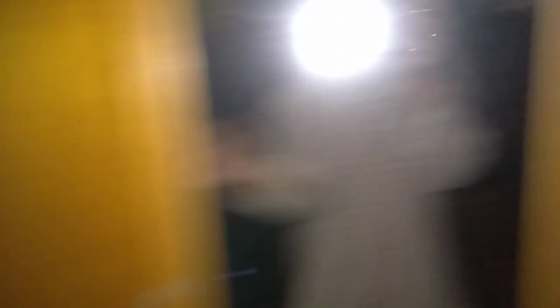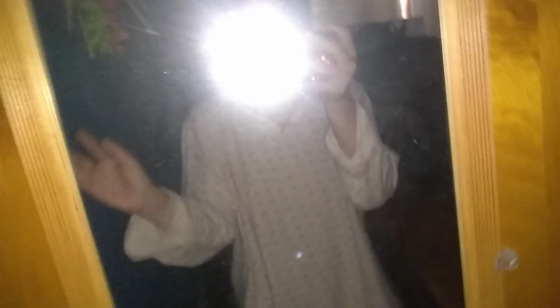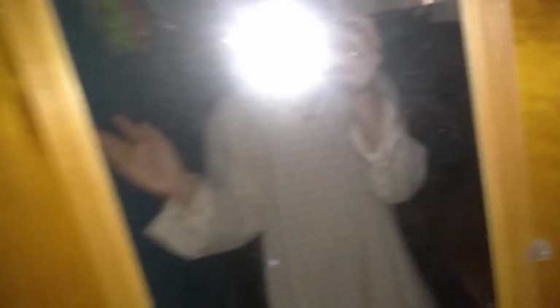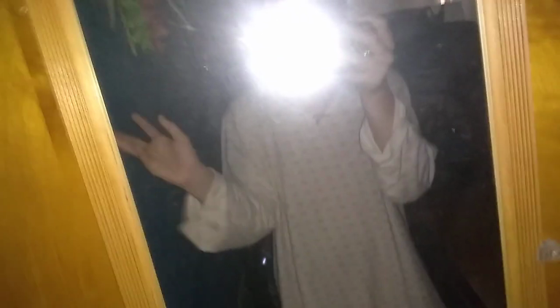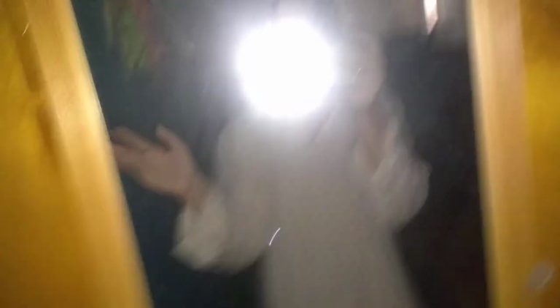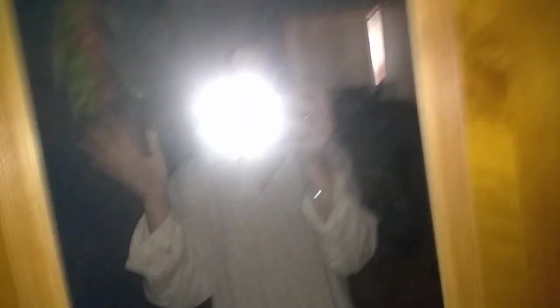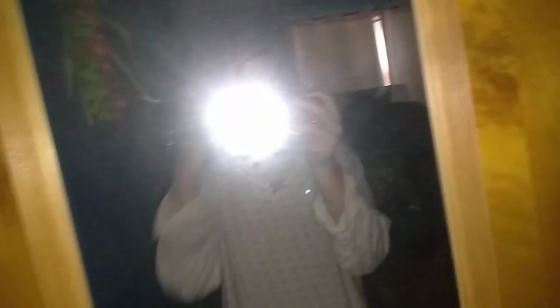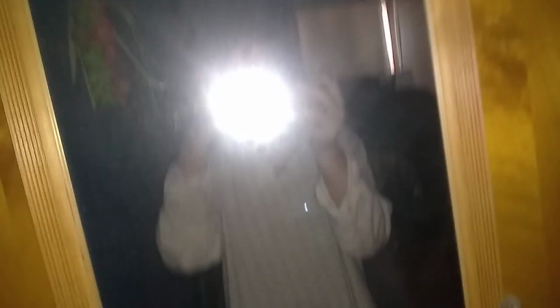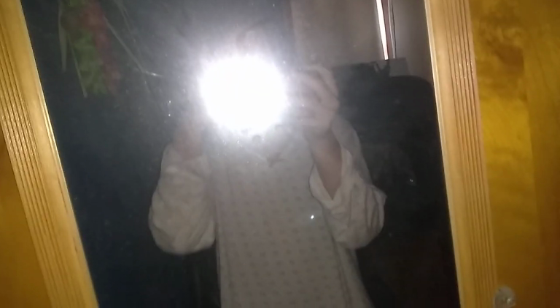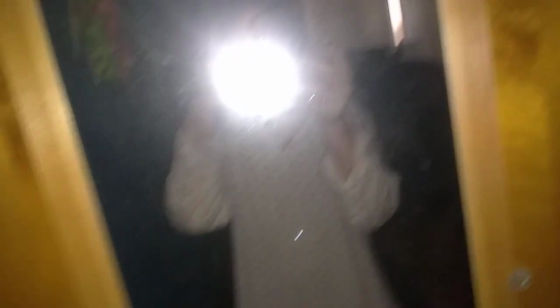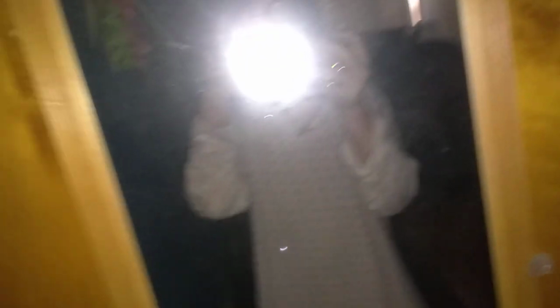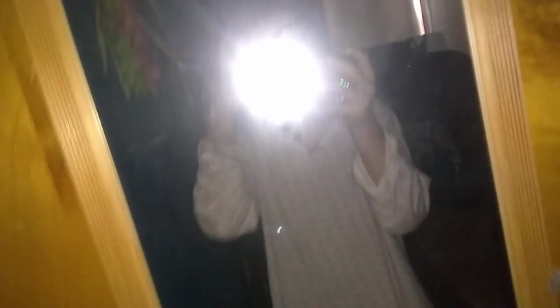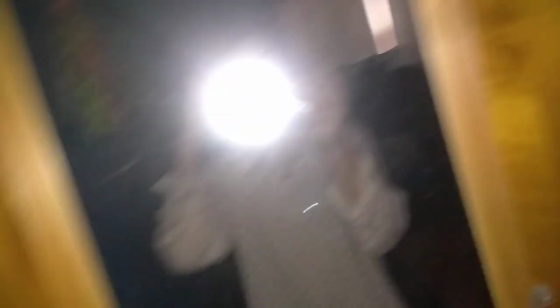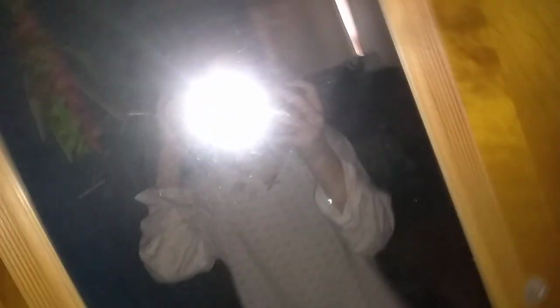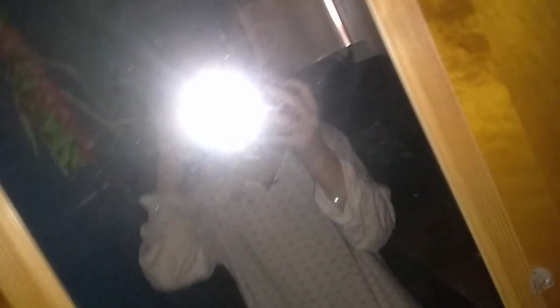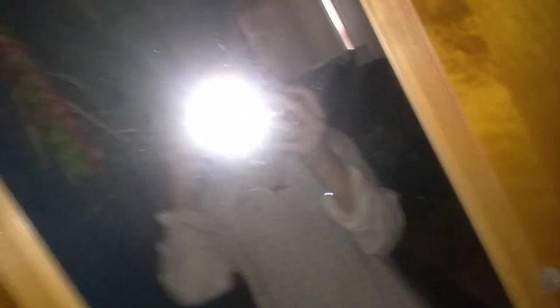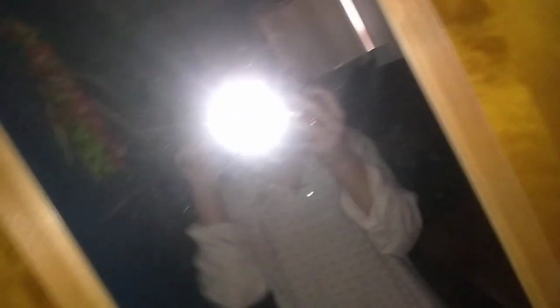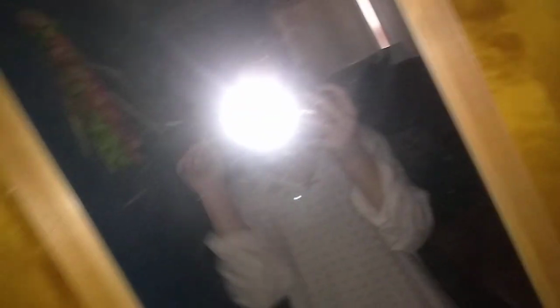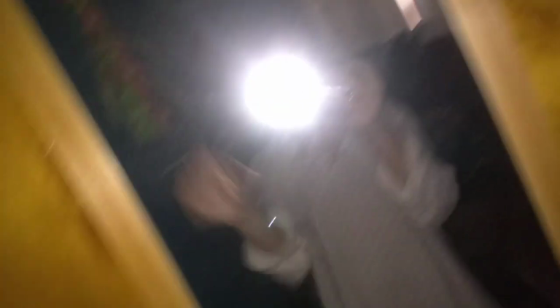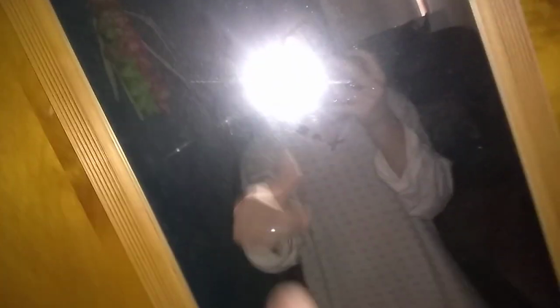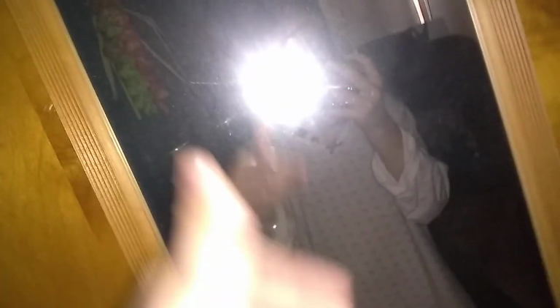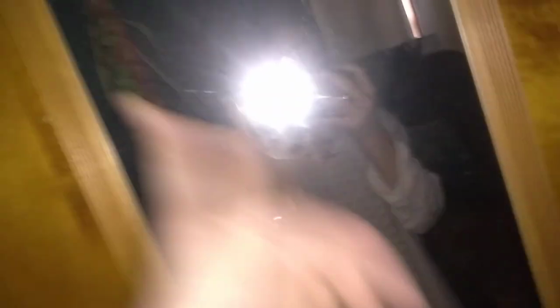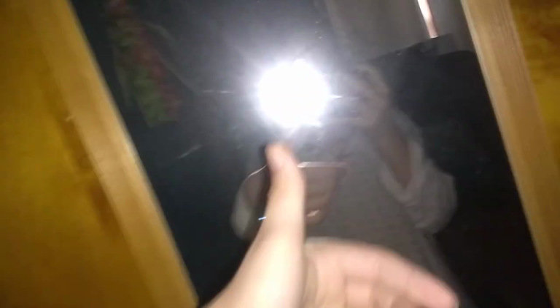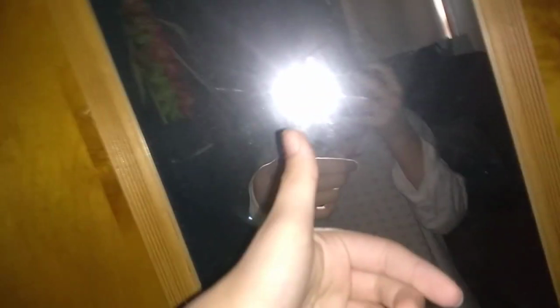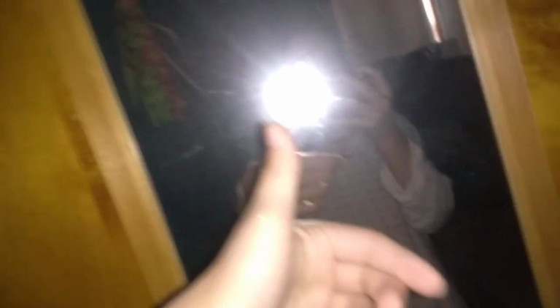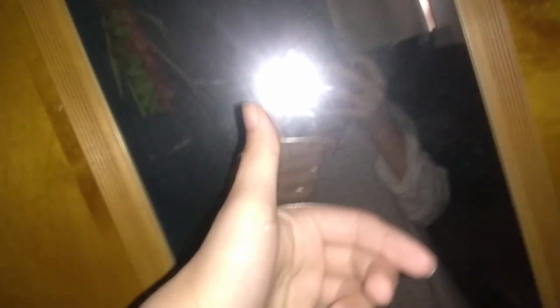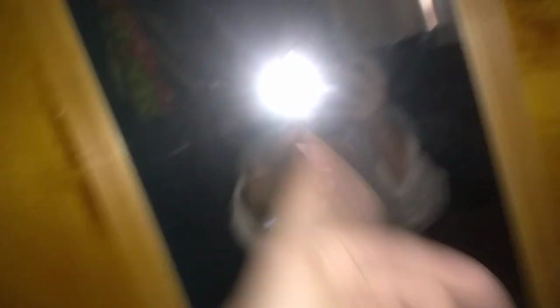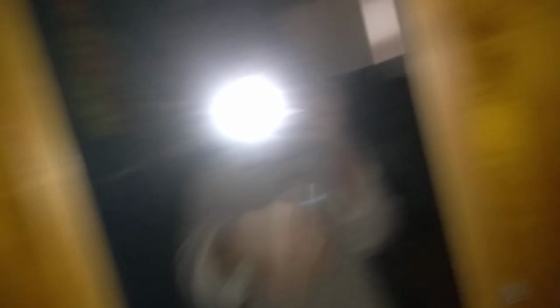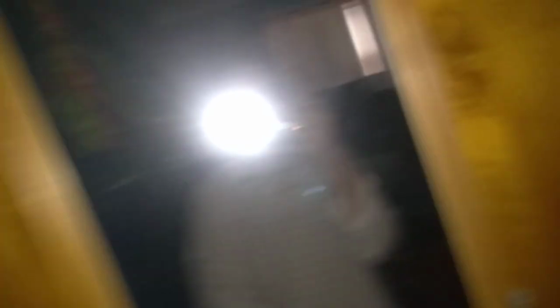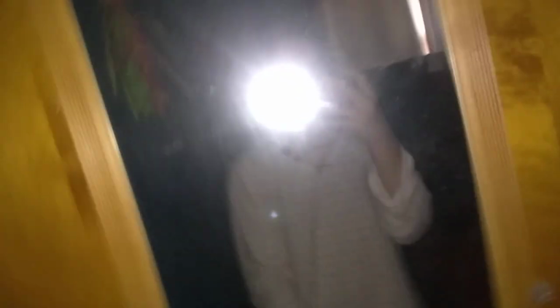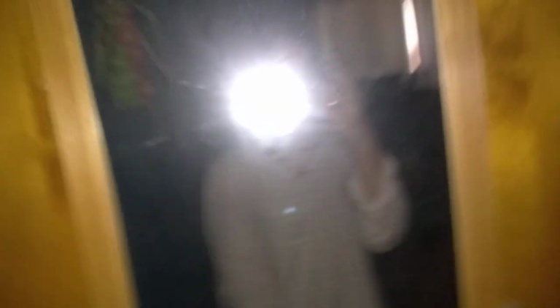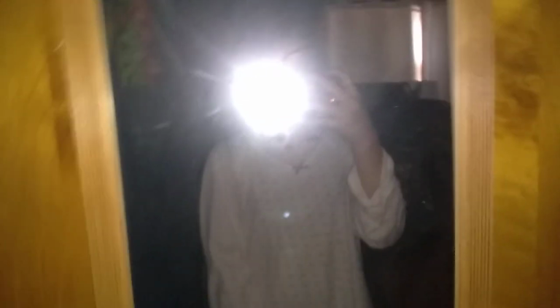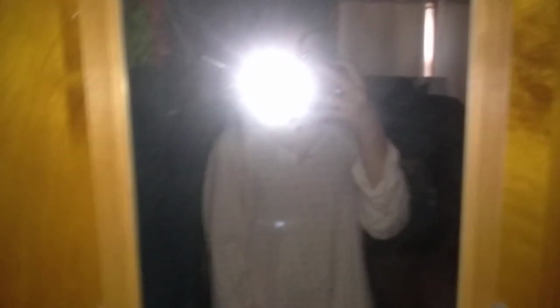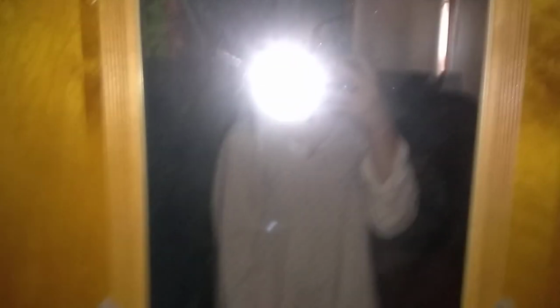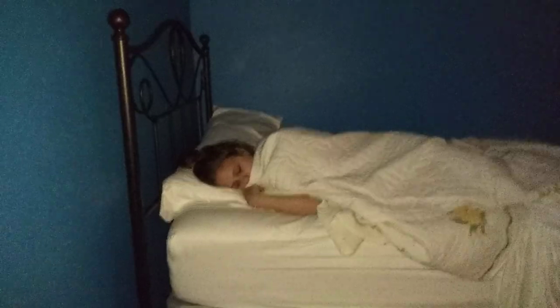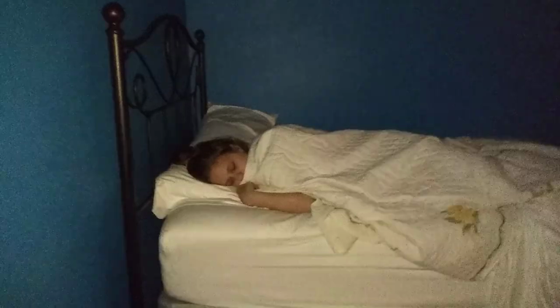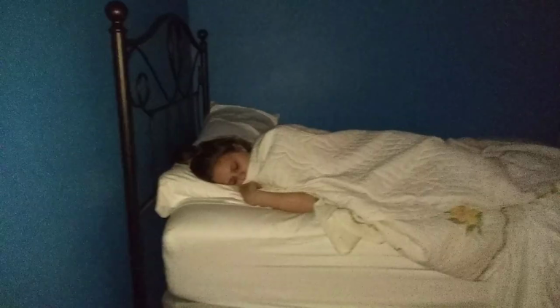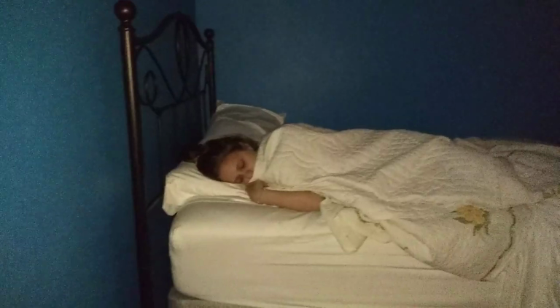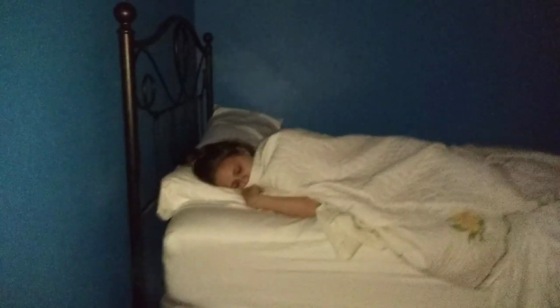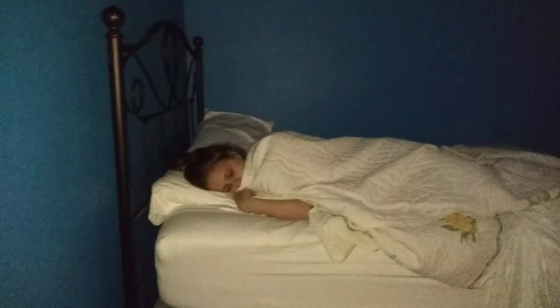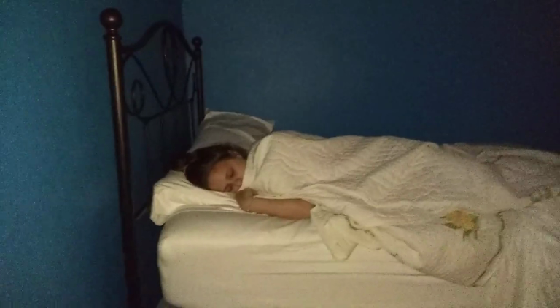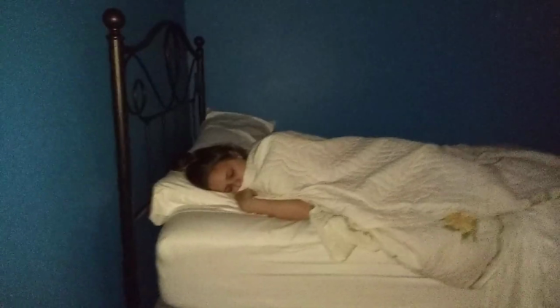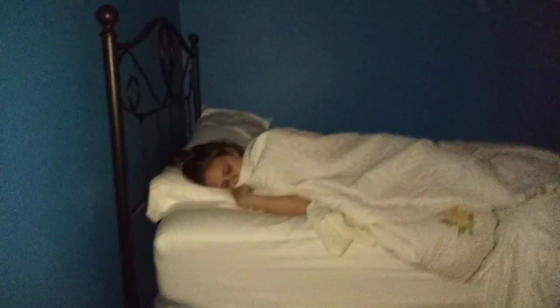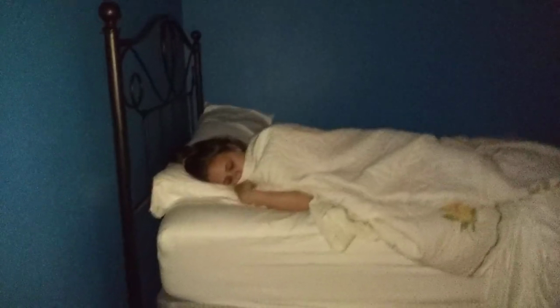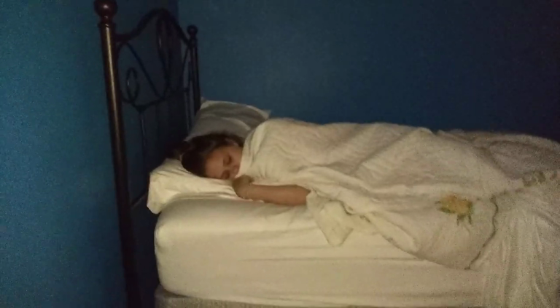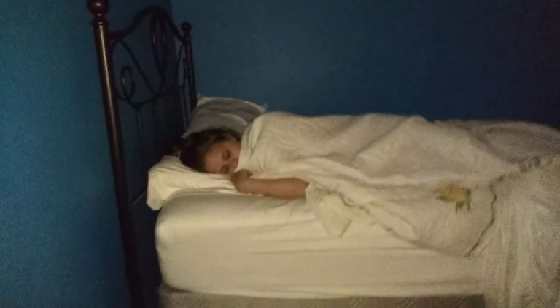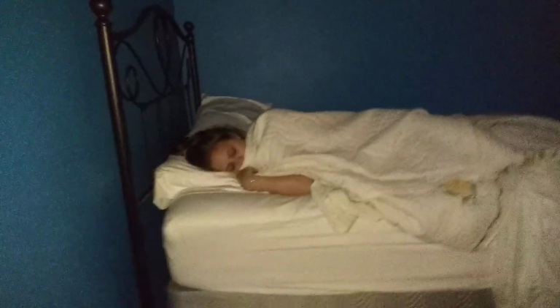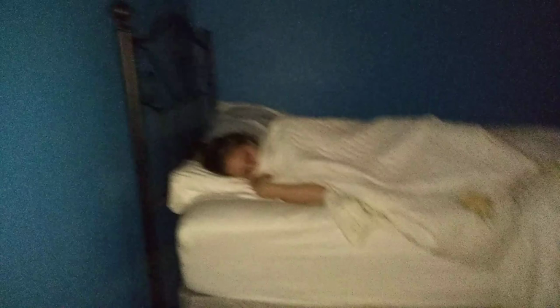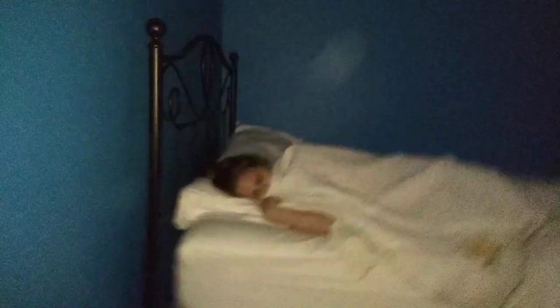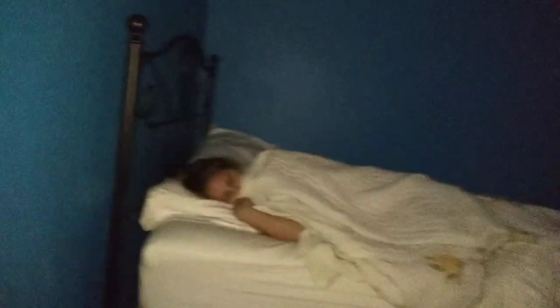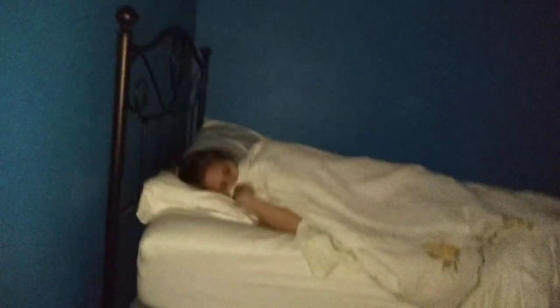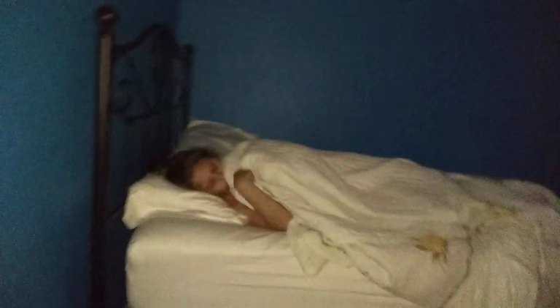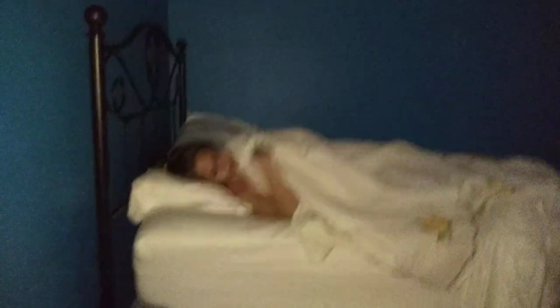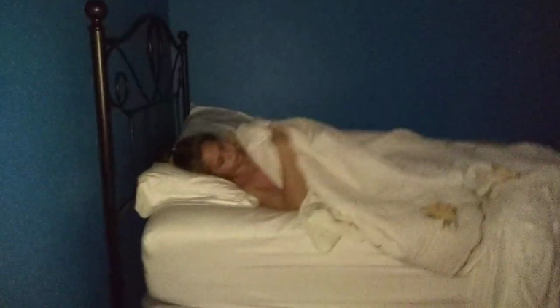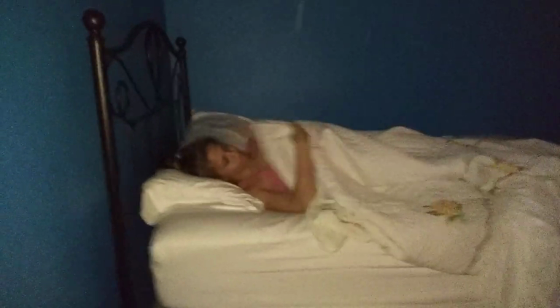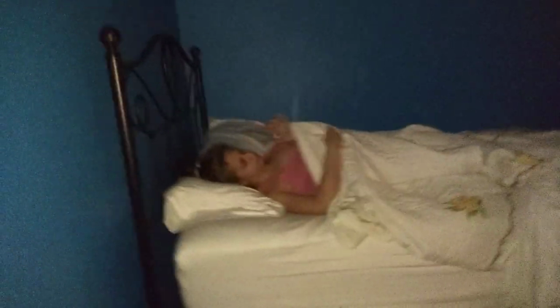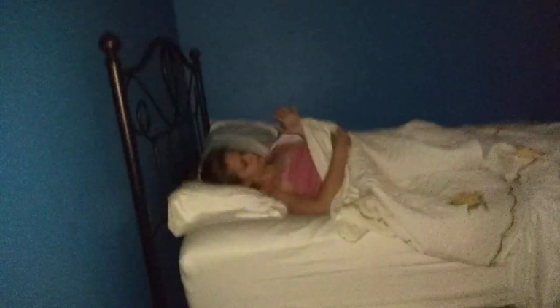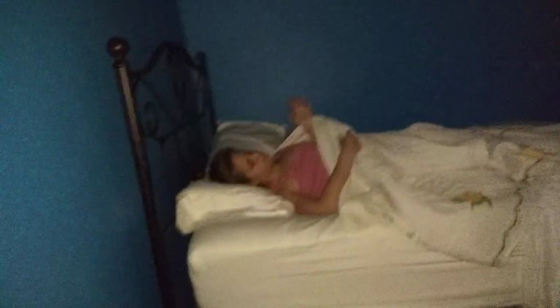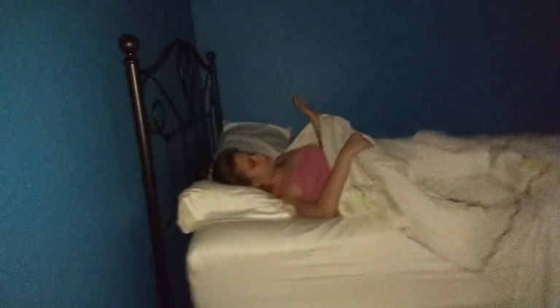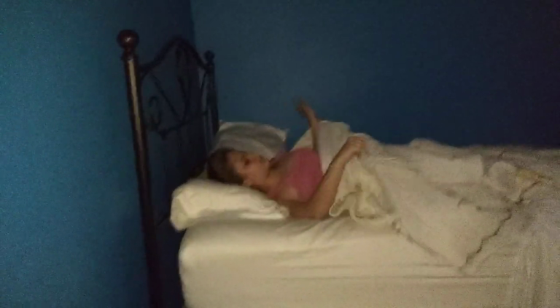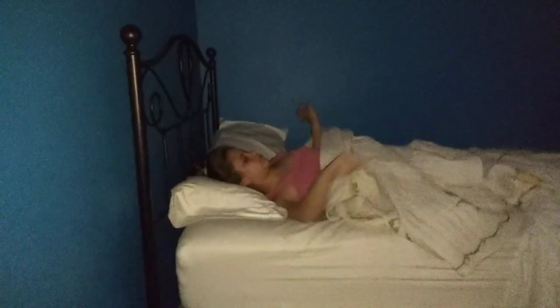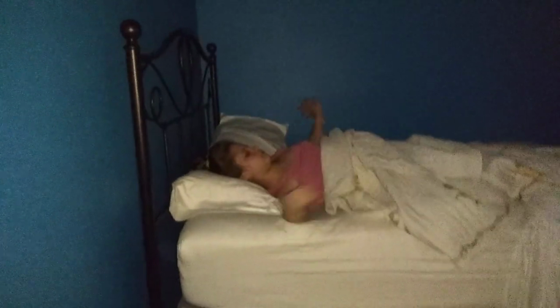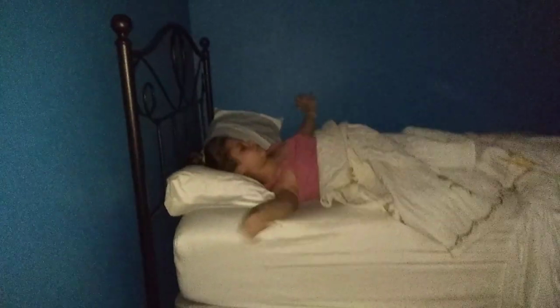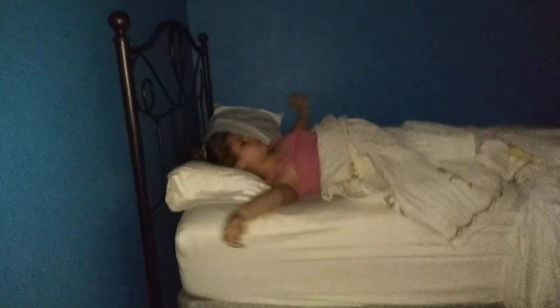Hi guys, so today this is our morning routine. Hope you guys like it. When I wake up in the morning, I stretch a little here, stretch a little there.